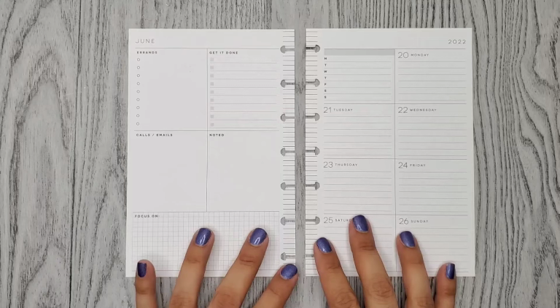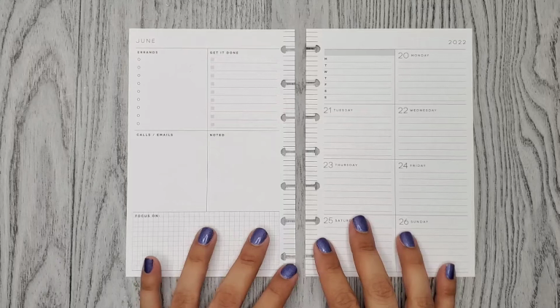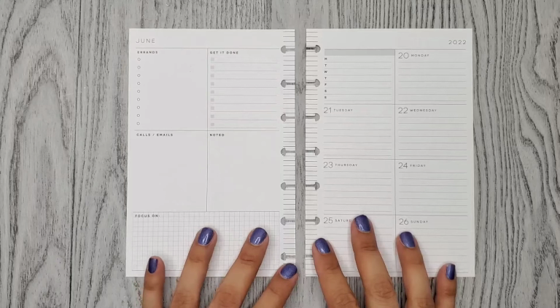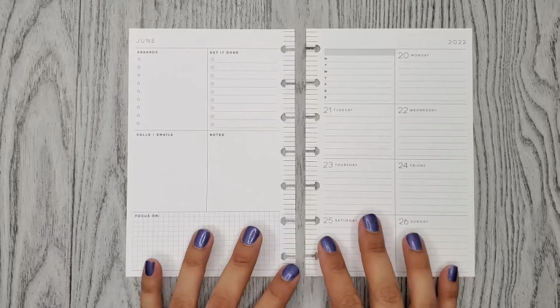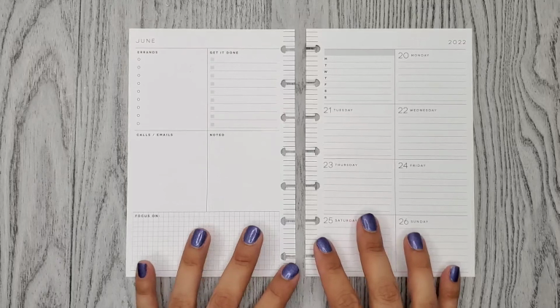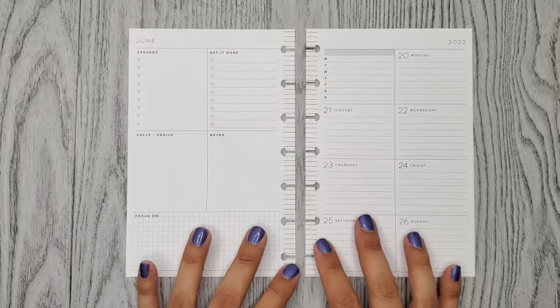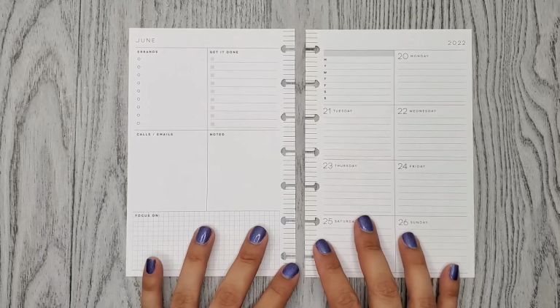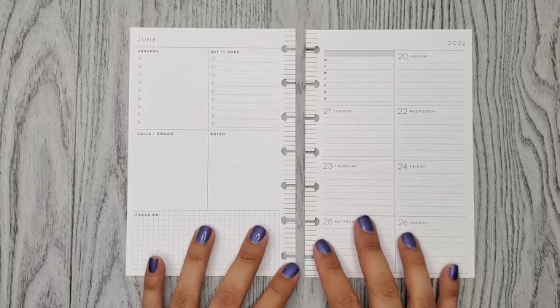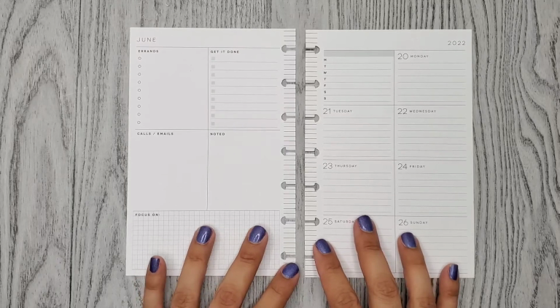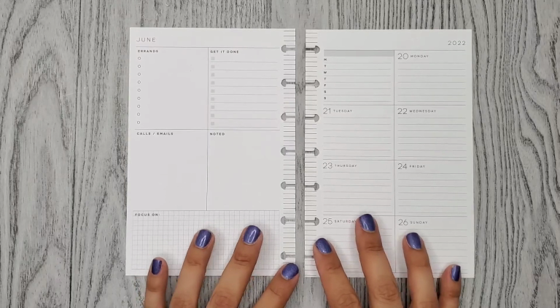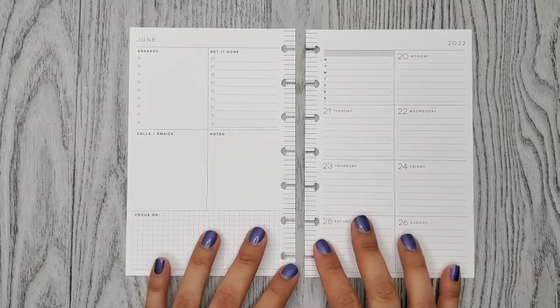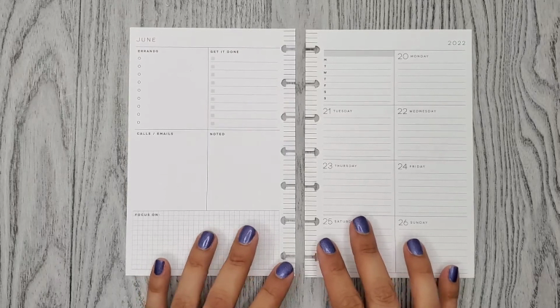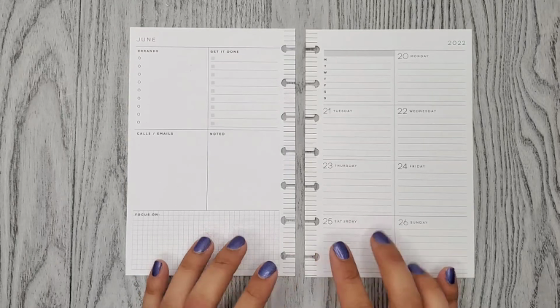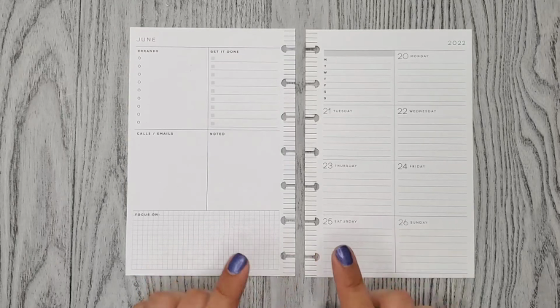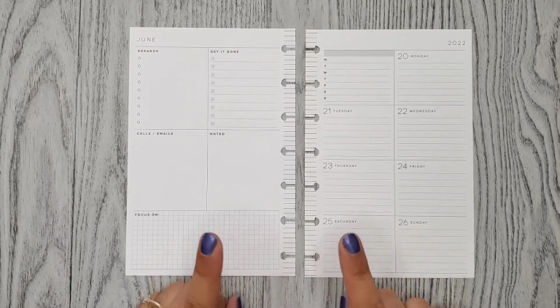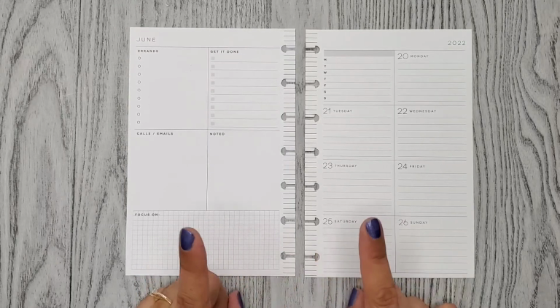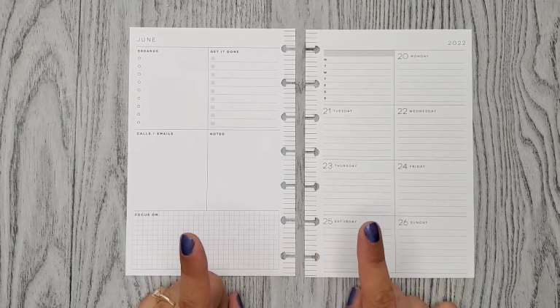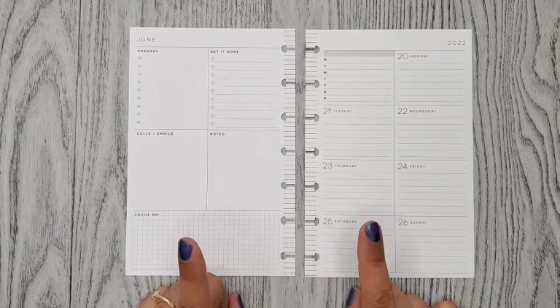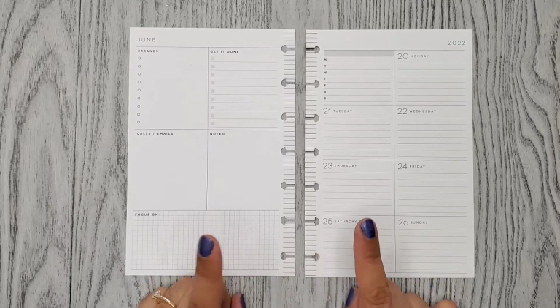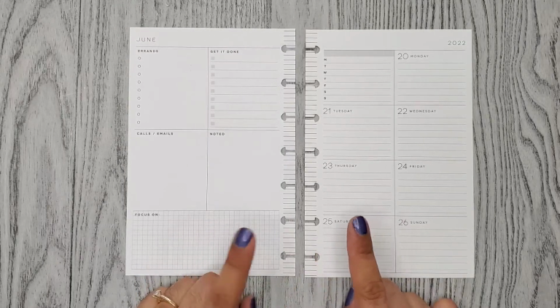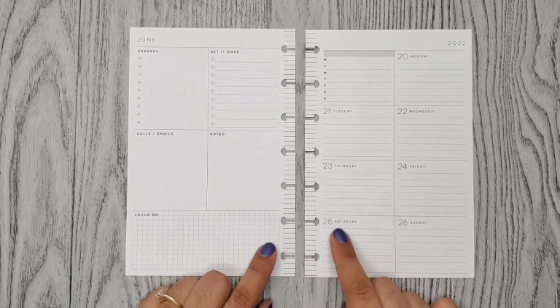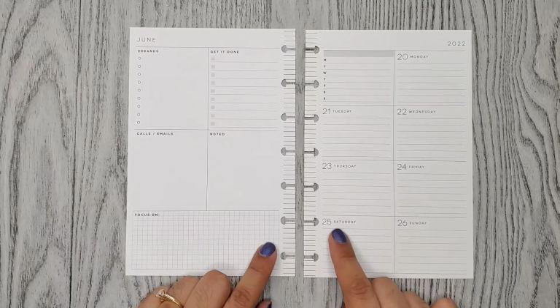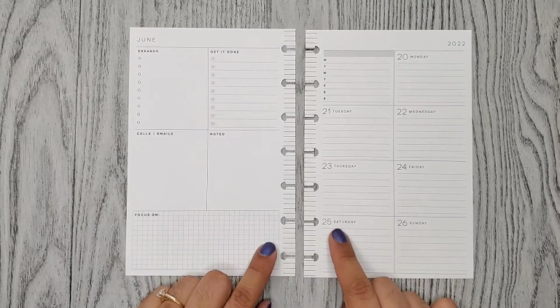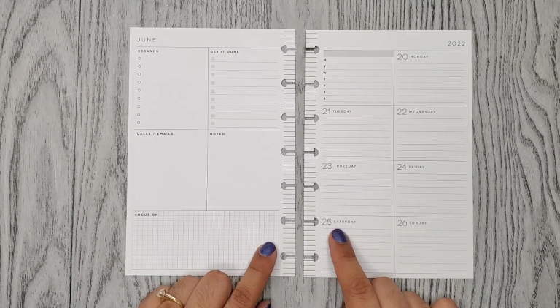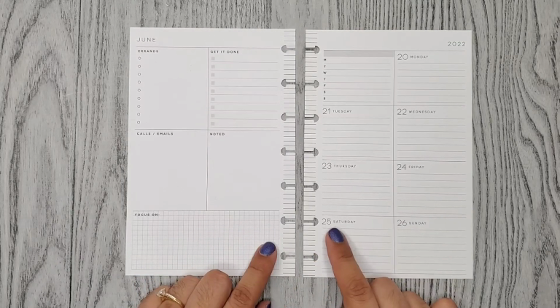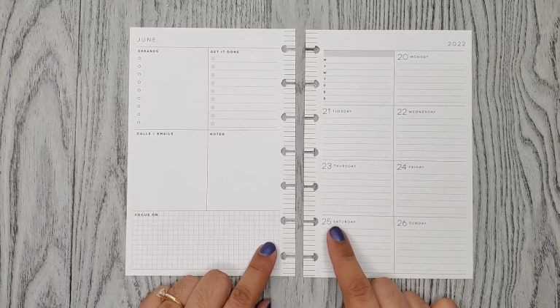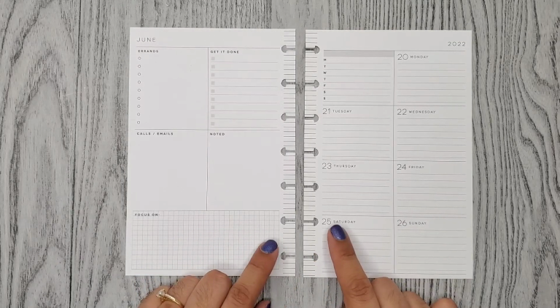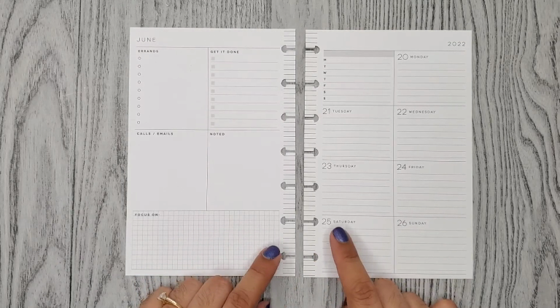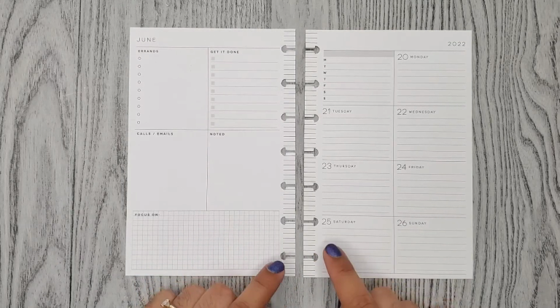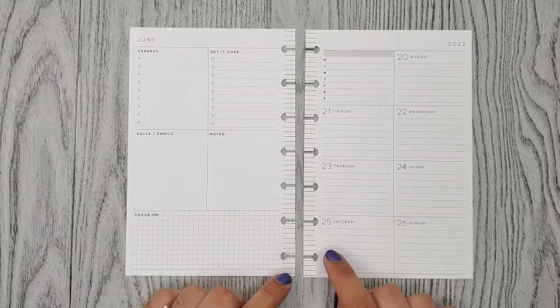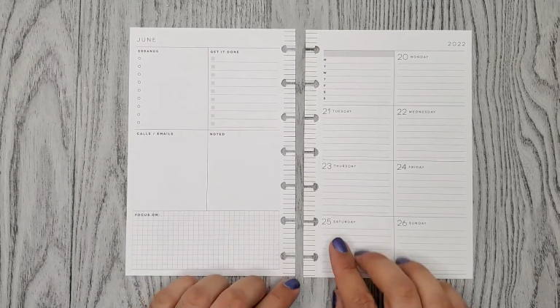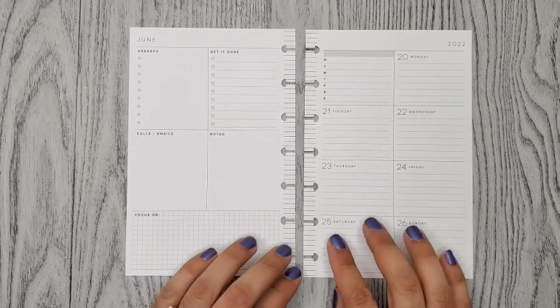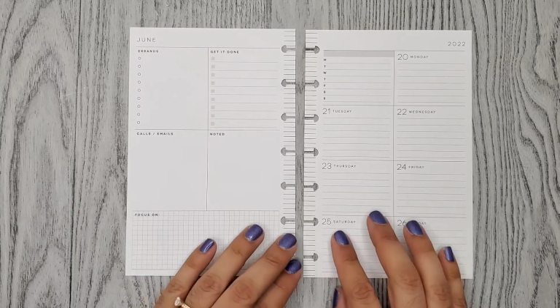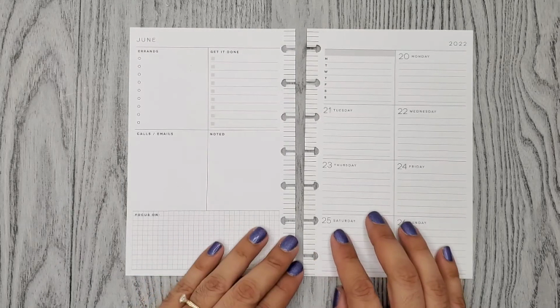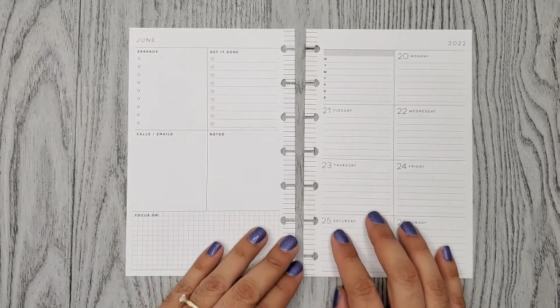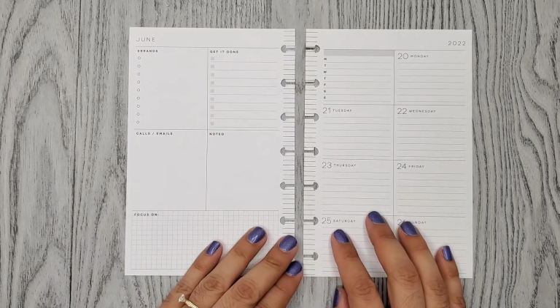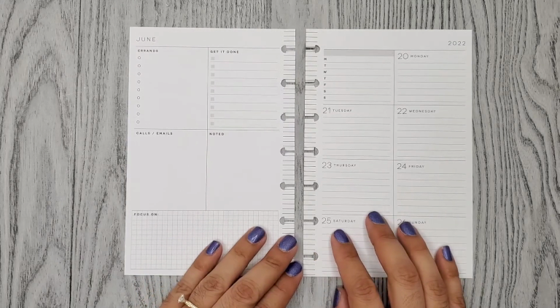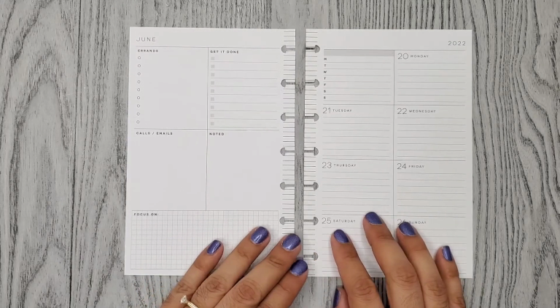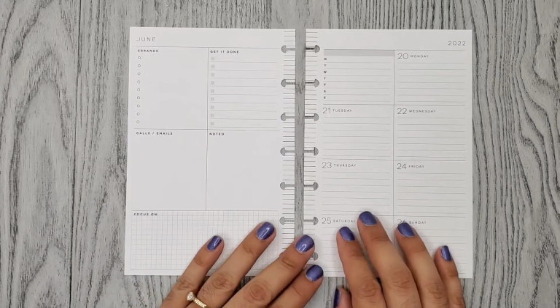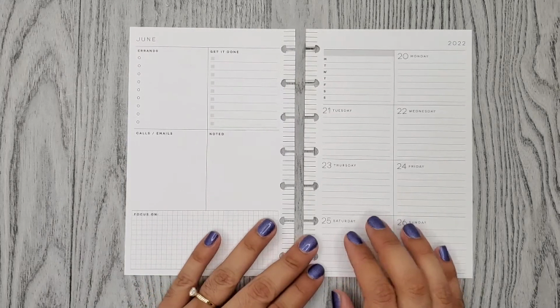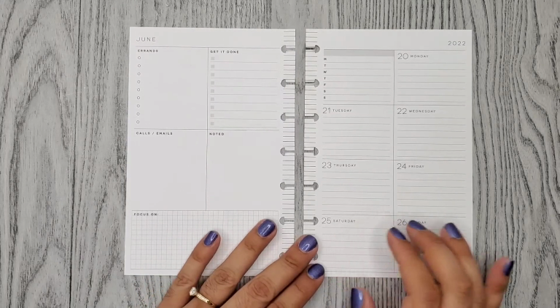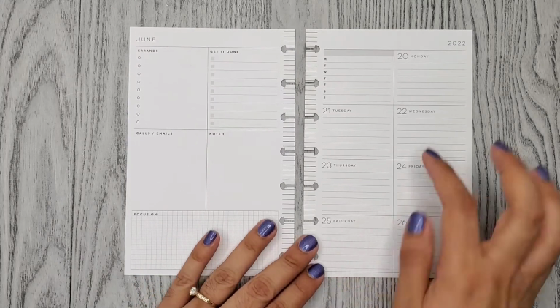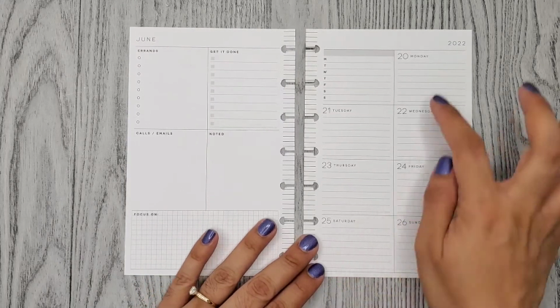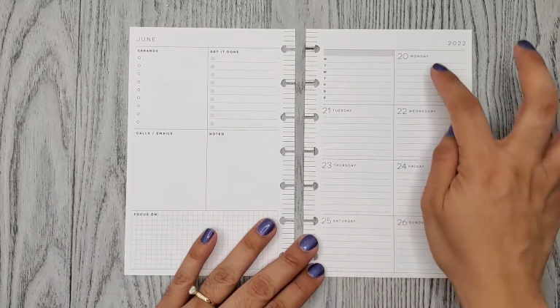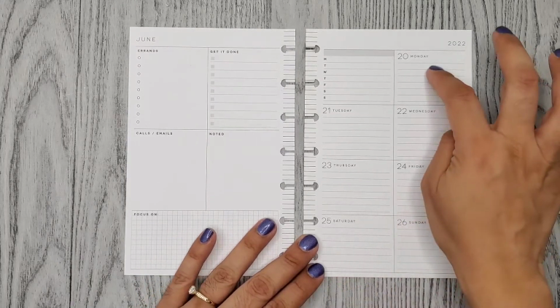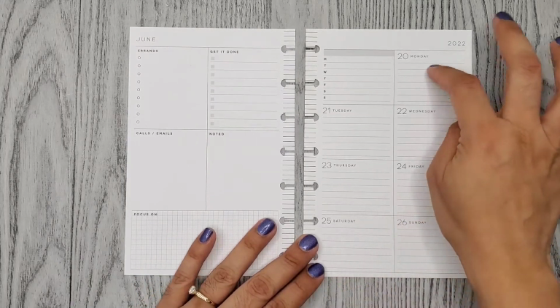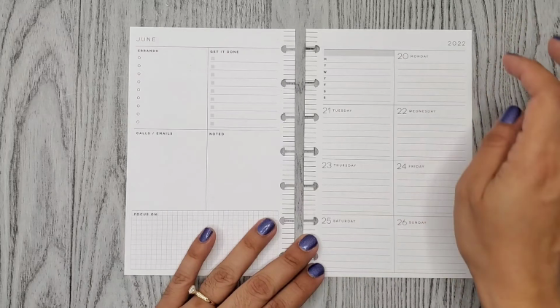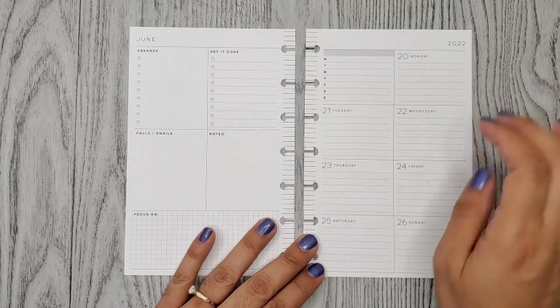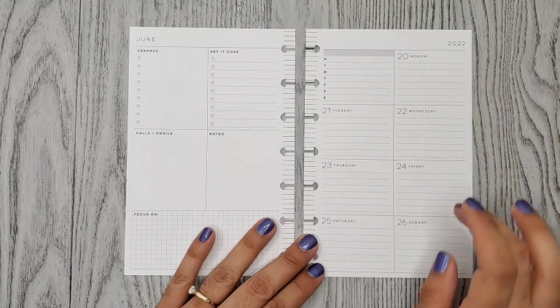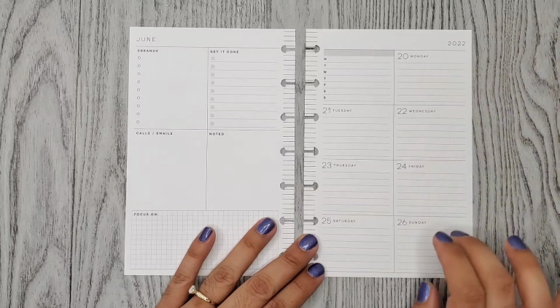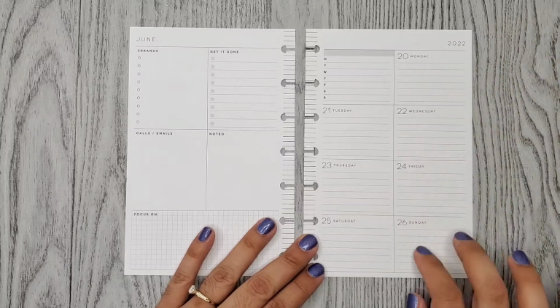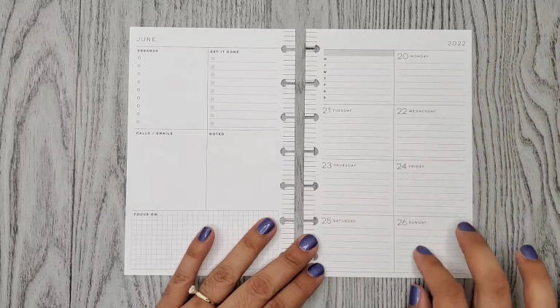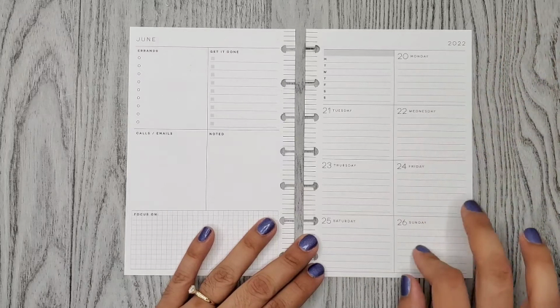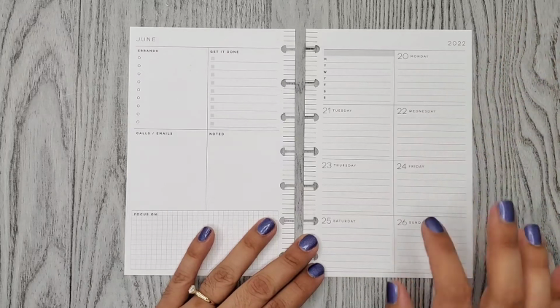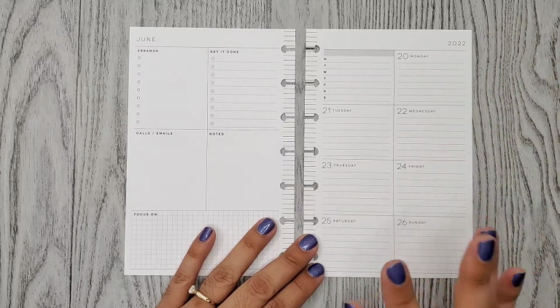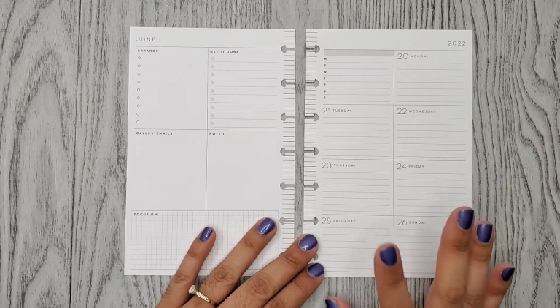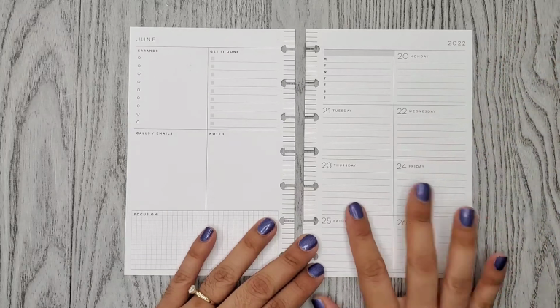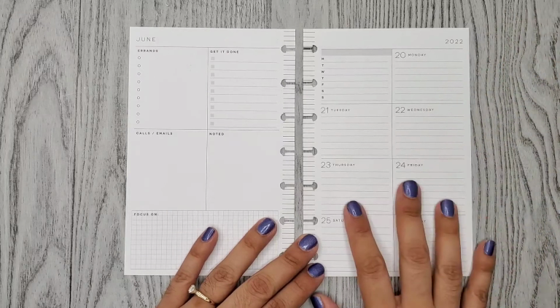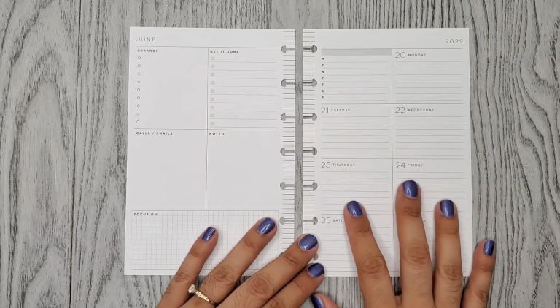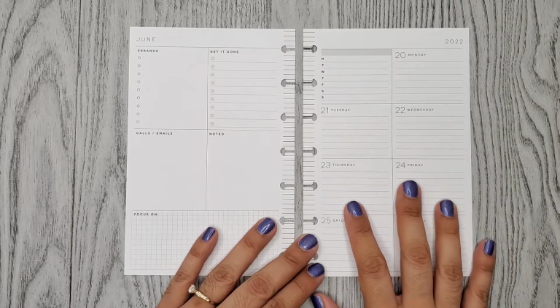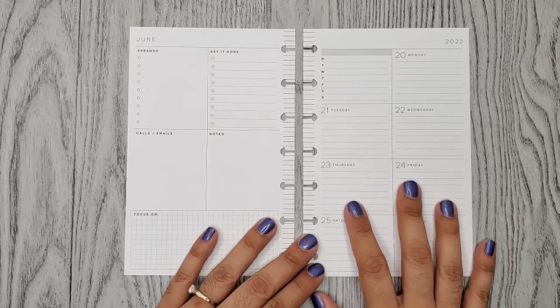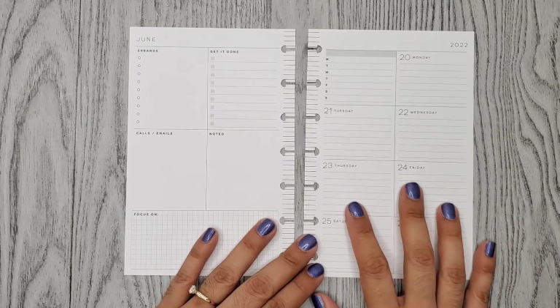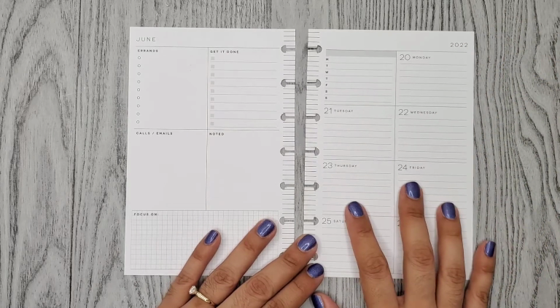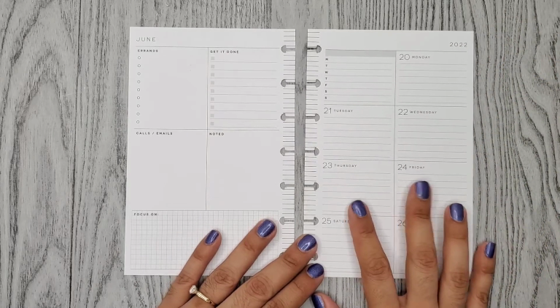Hi everyone, it's Alma Christina. Welcome or welcome back to my channel. For today's video I'm doing a plan with me for the week of June 20th through the 26th in my mini happy planner.